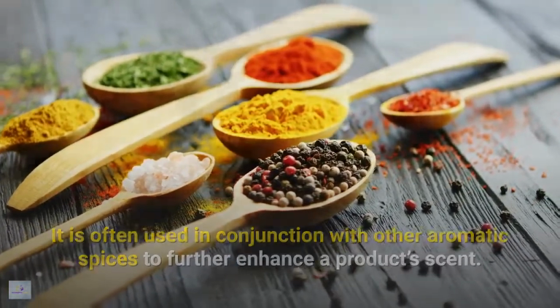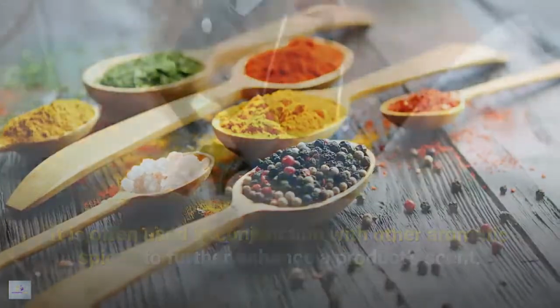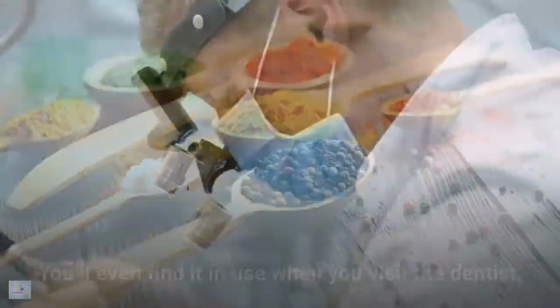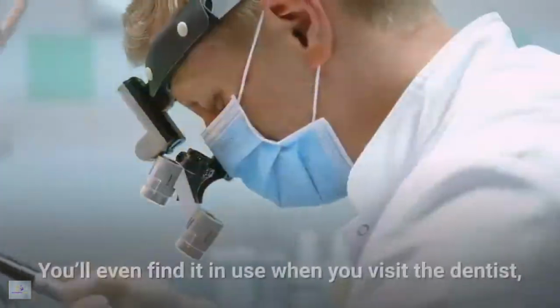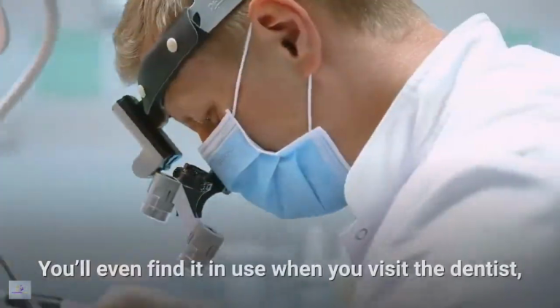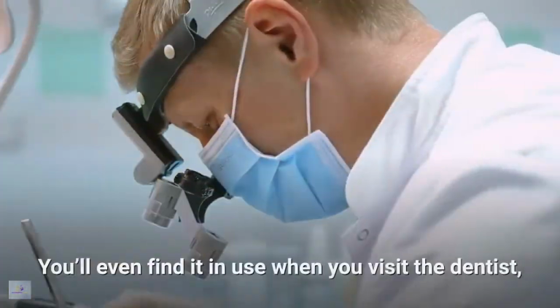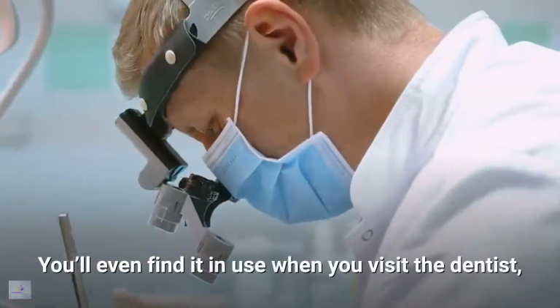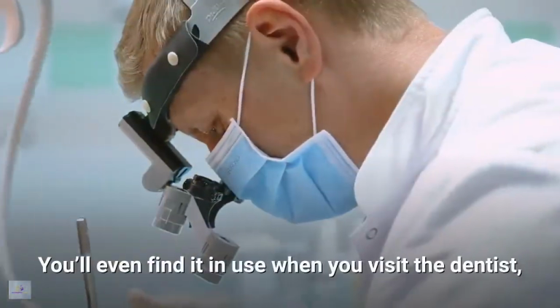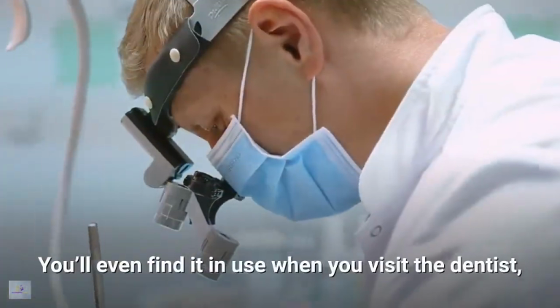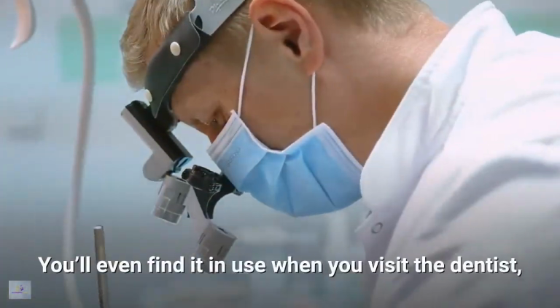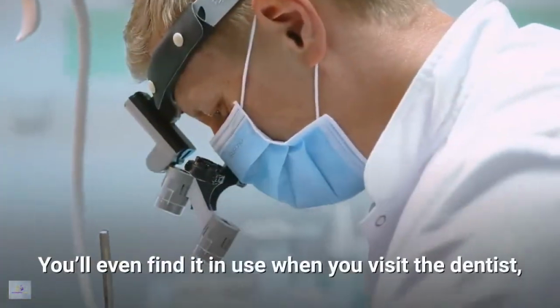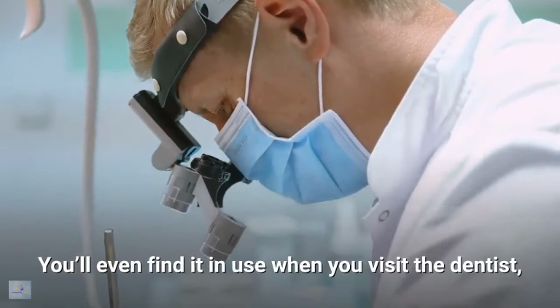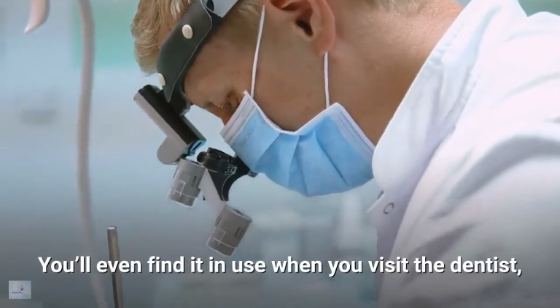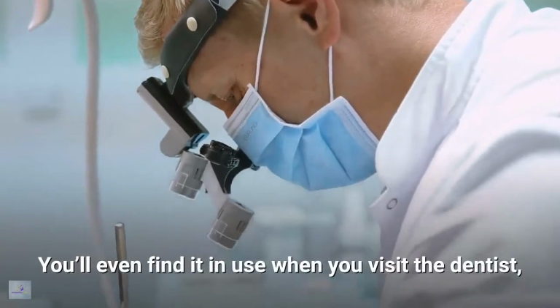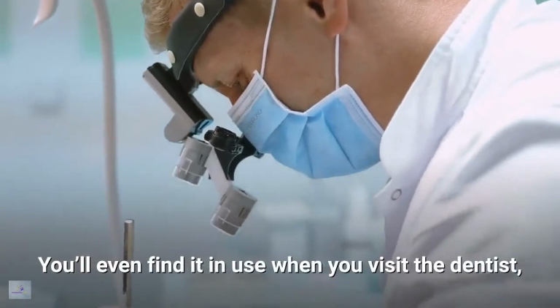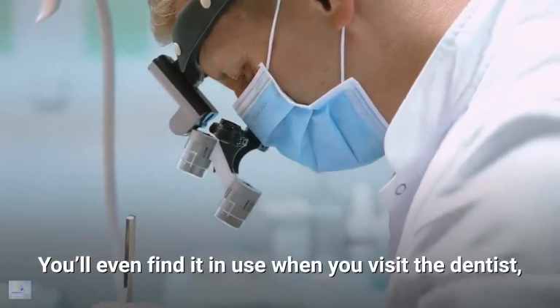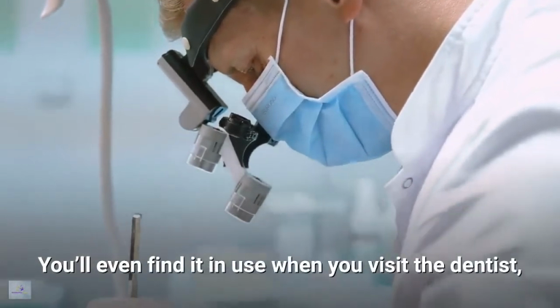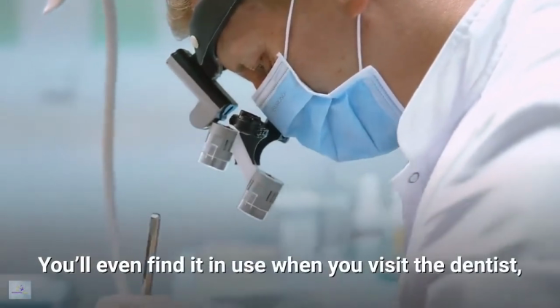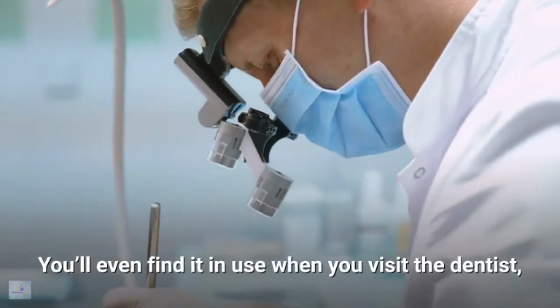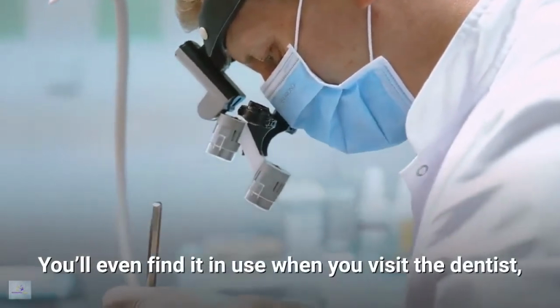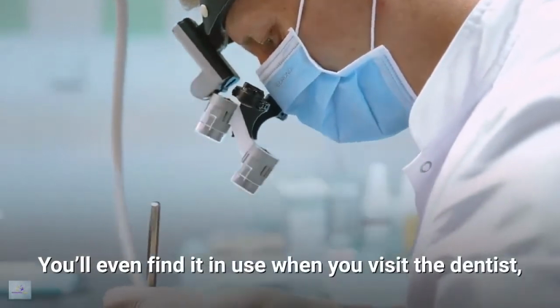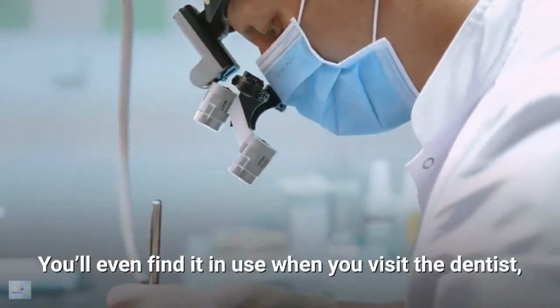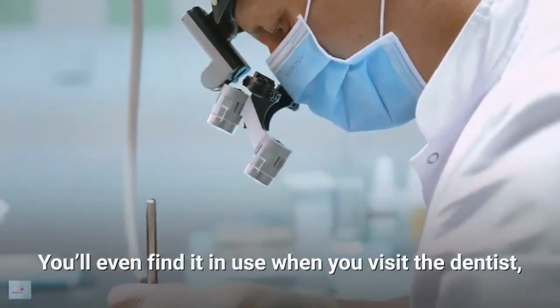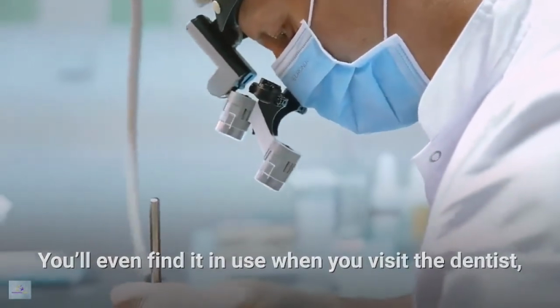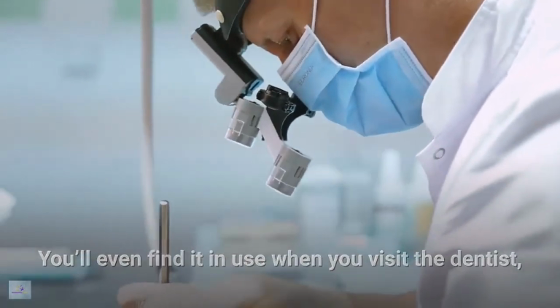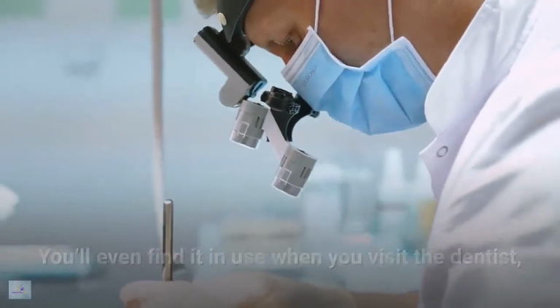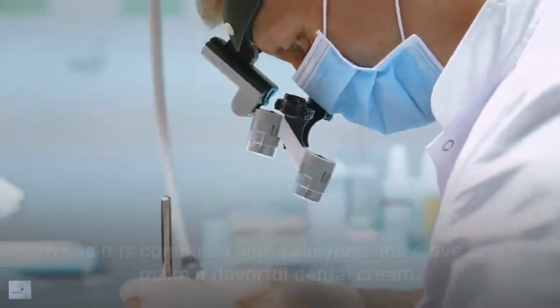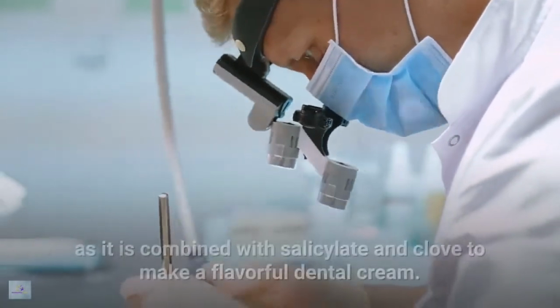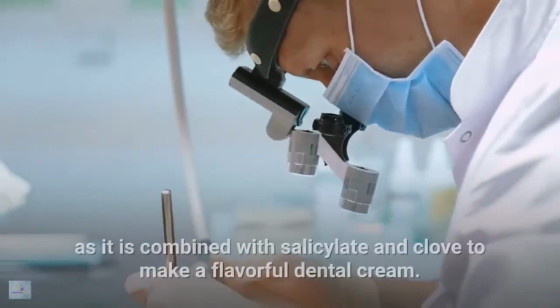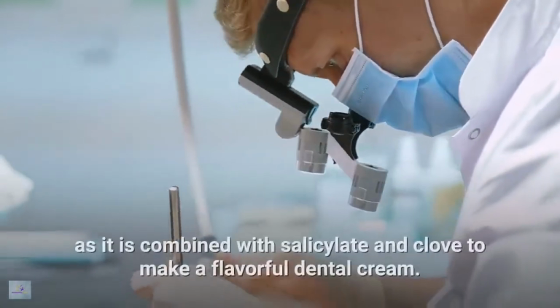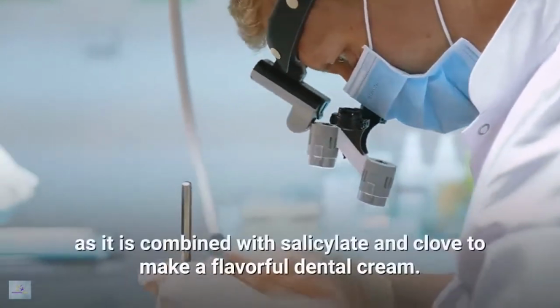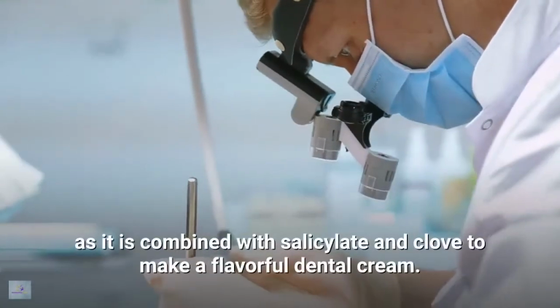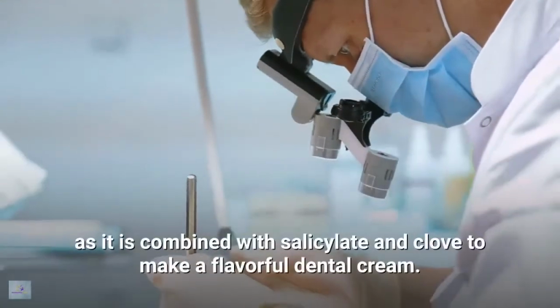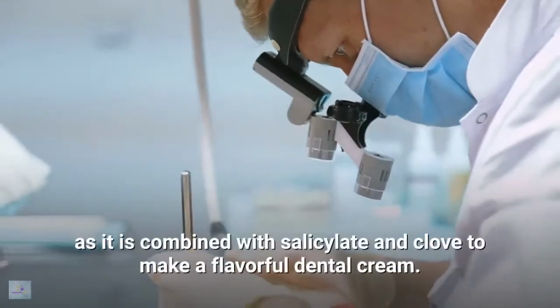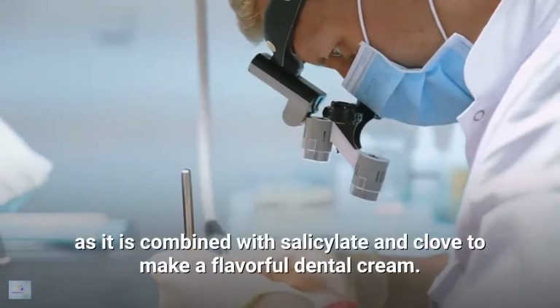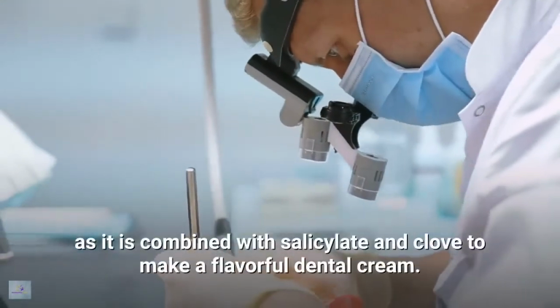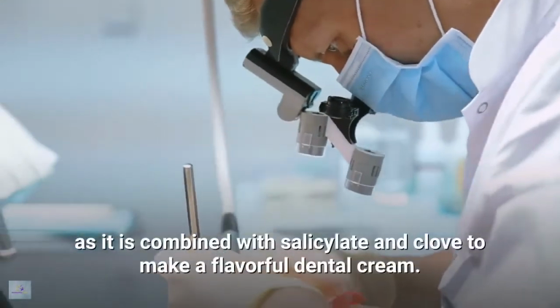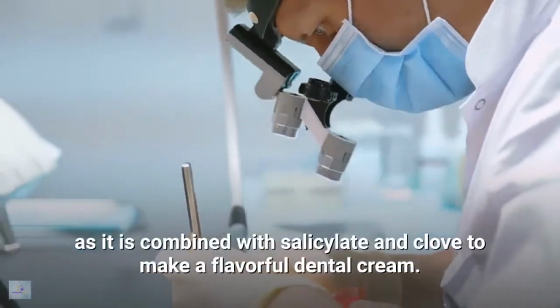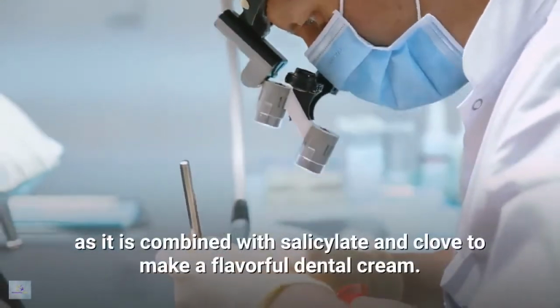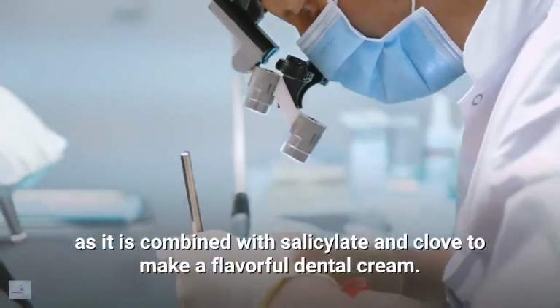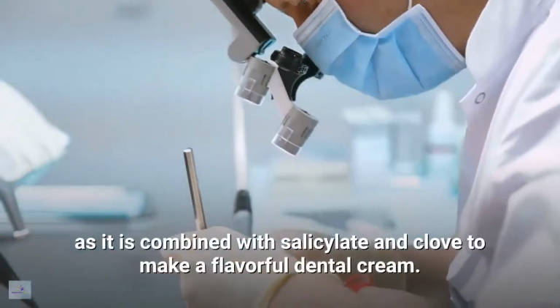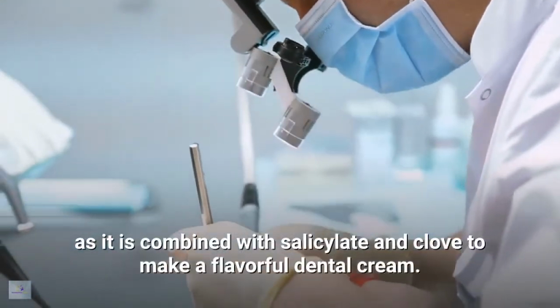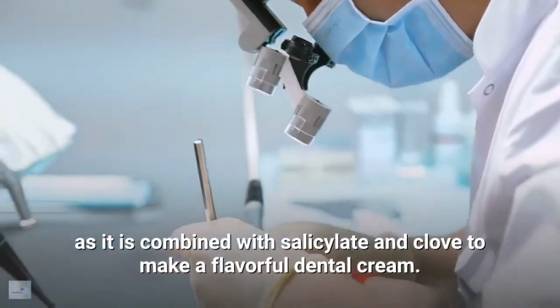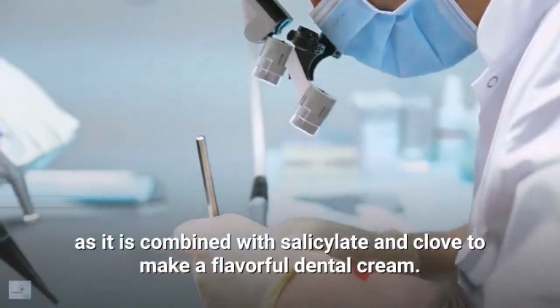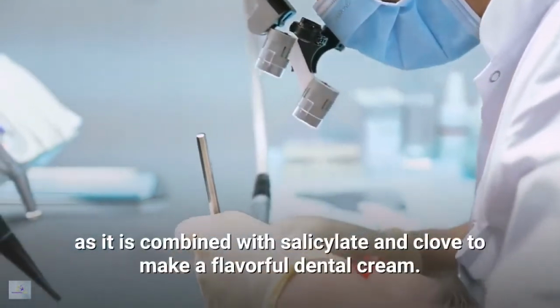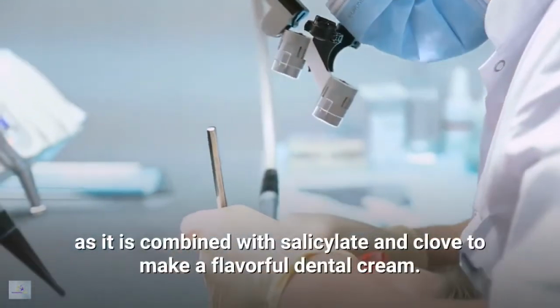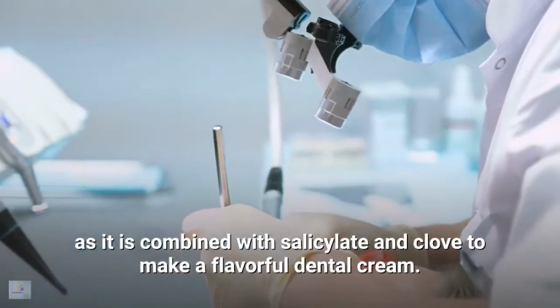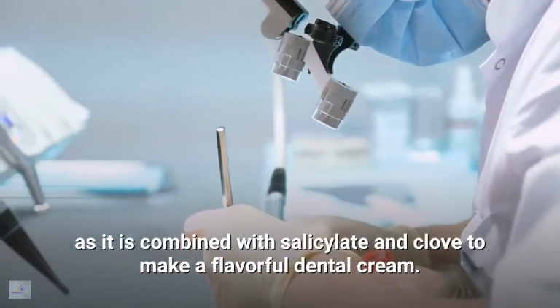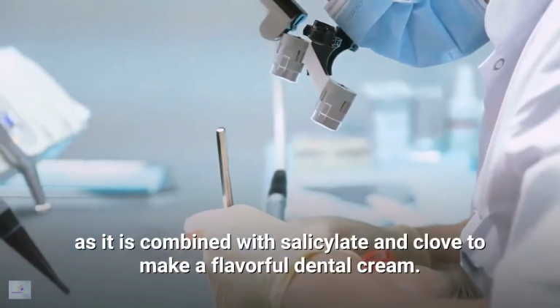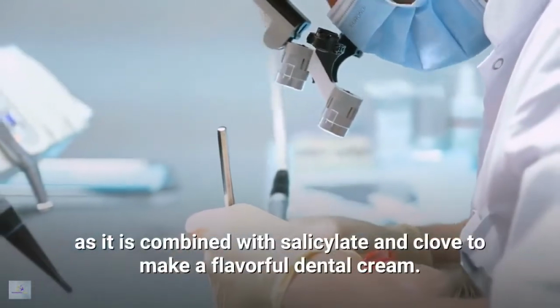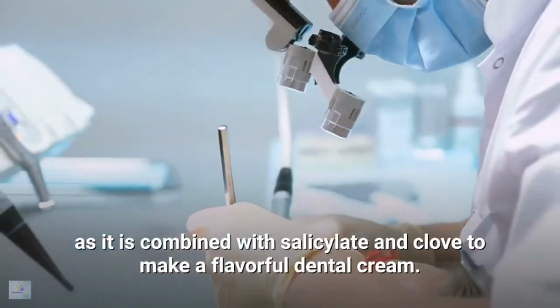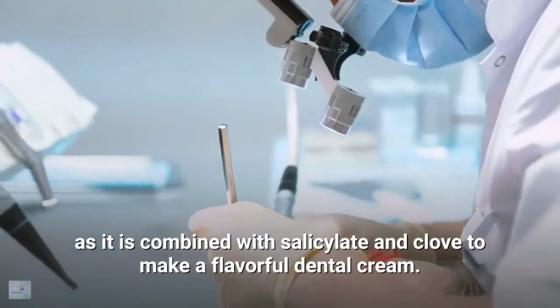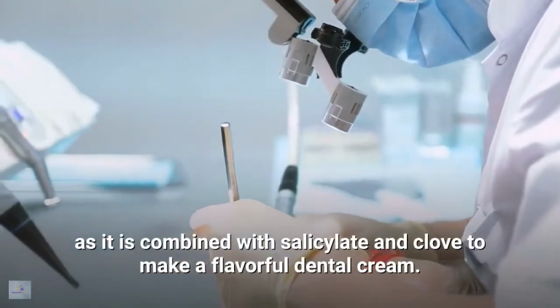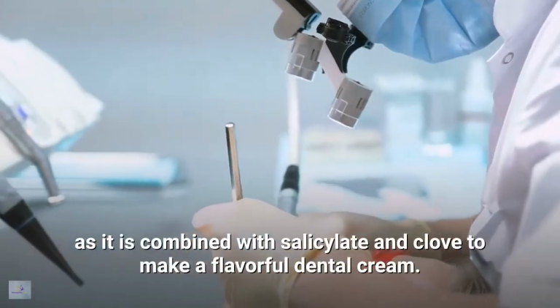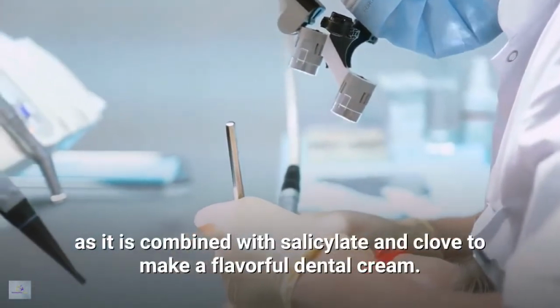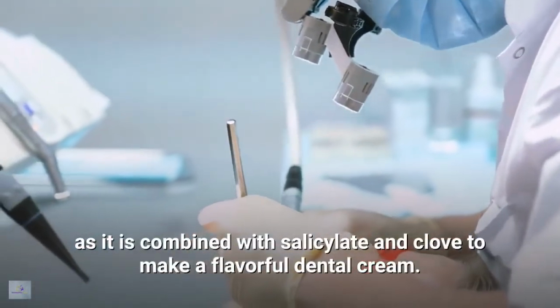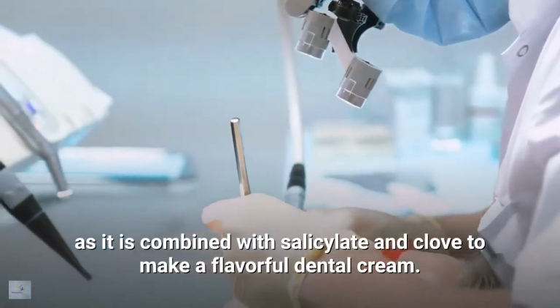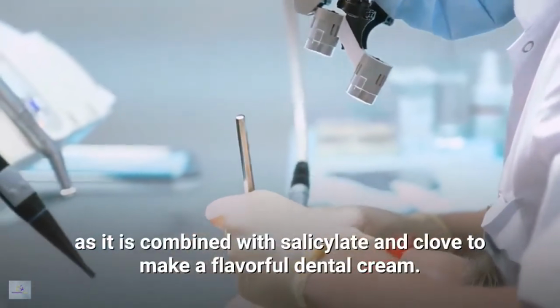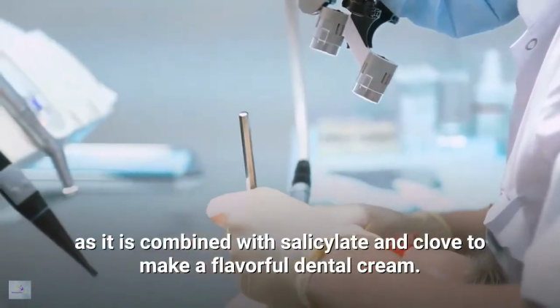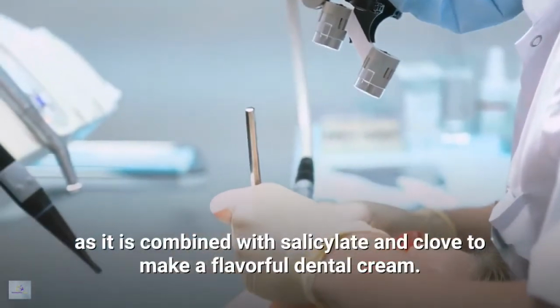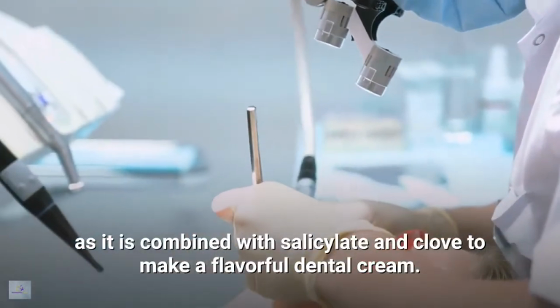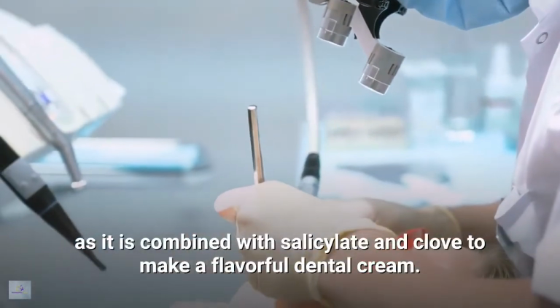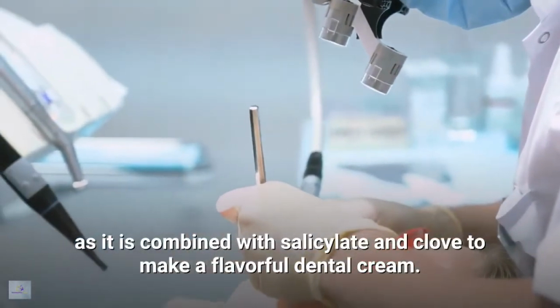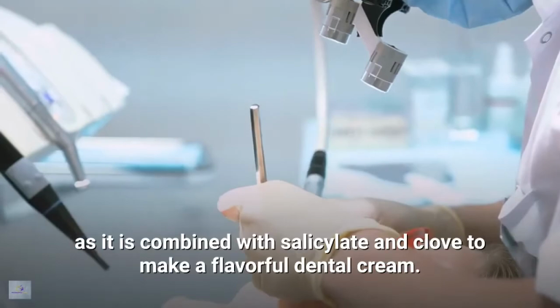You'll even find it in use when you visit the dentist, as it is combined with salicylate and clove to make a flavorful dental cream.